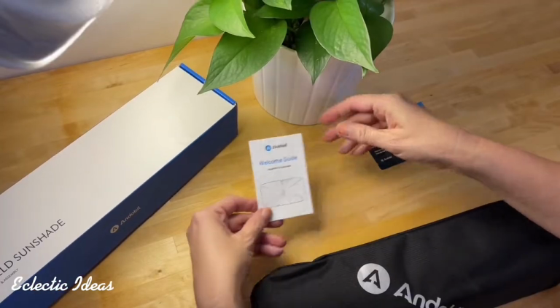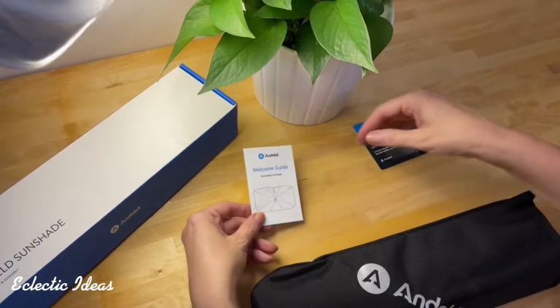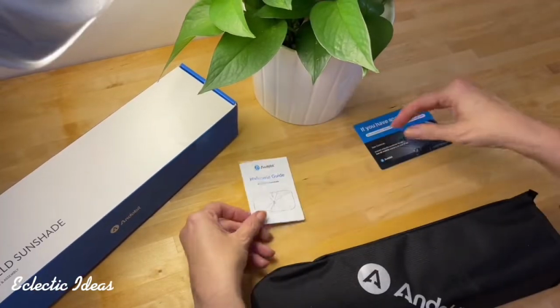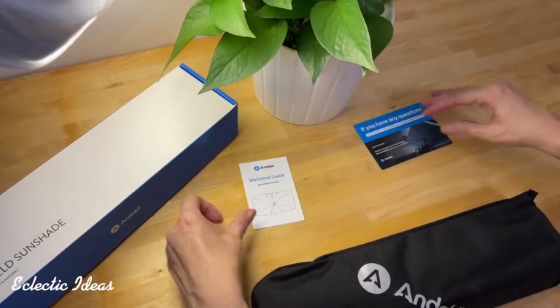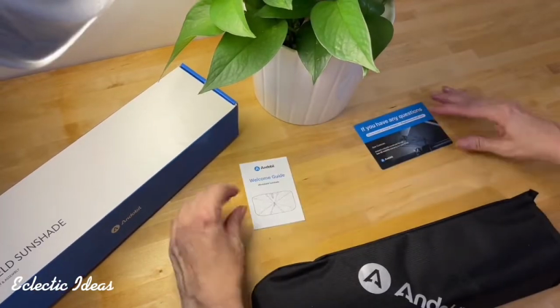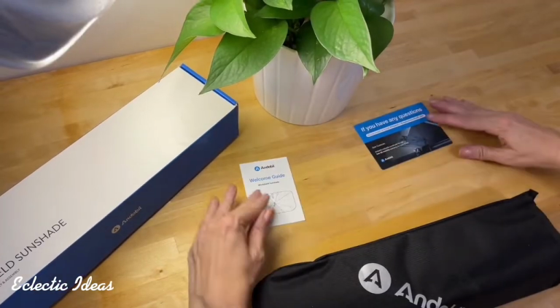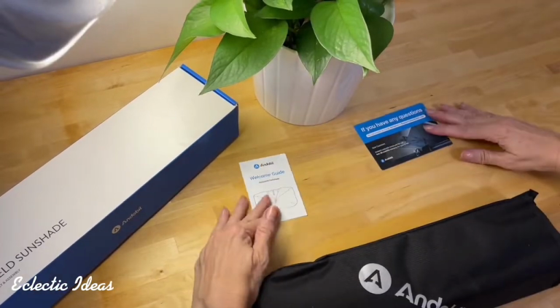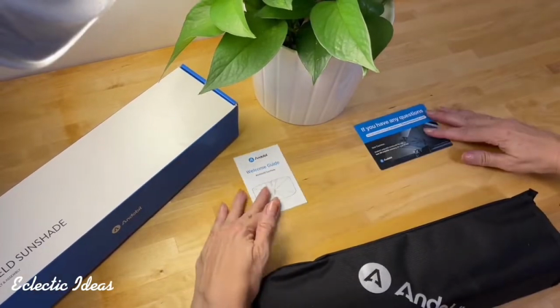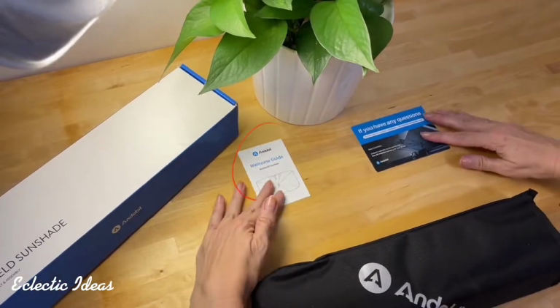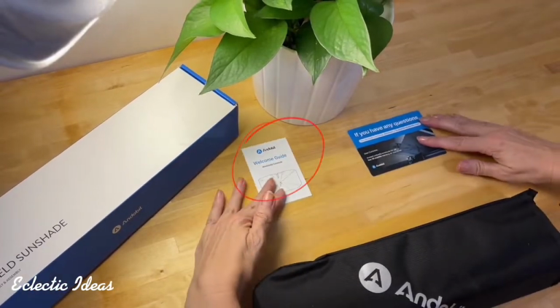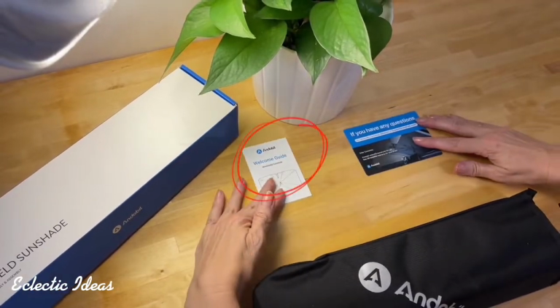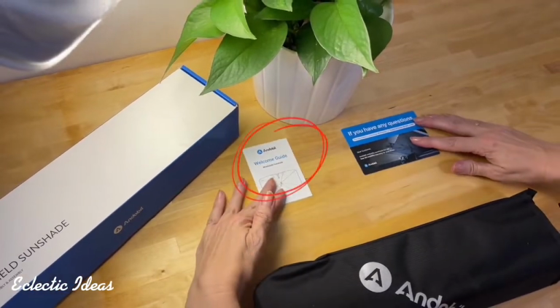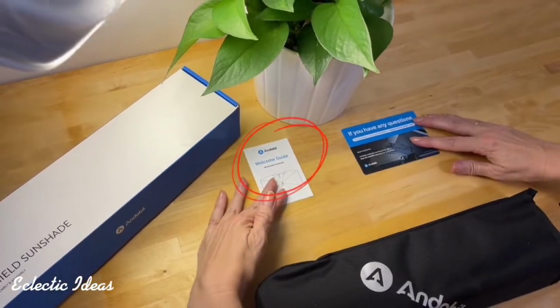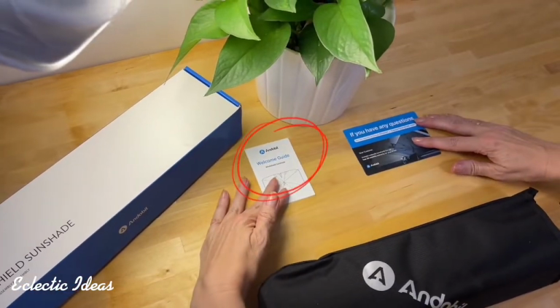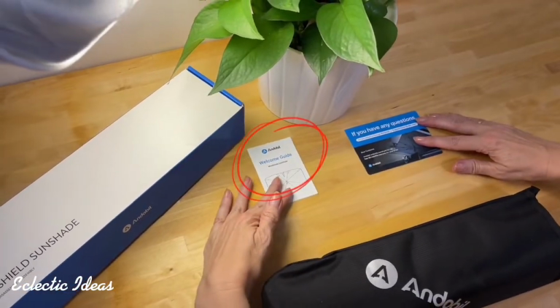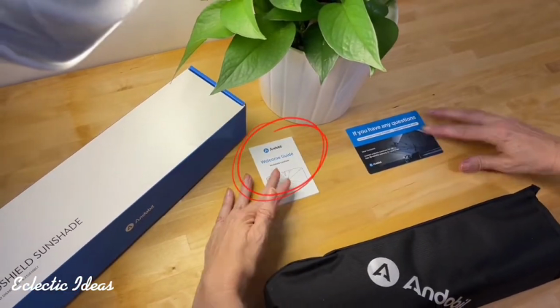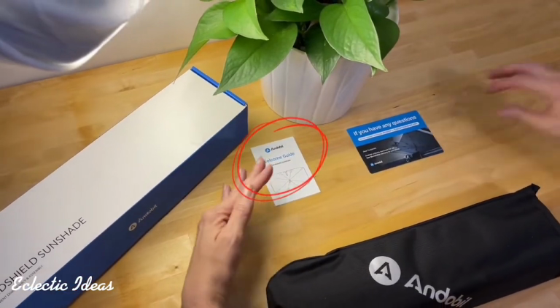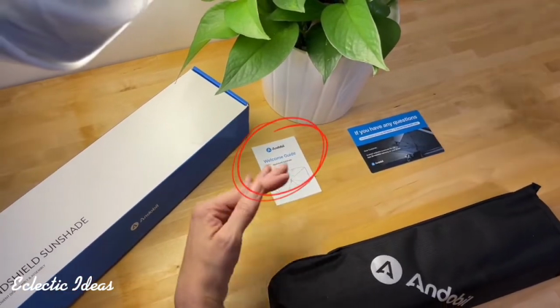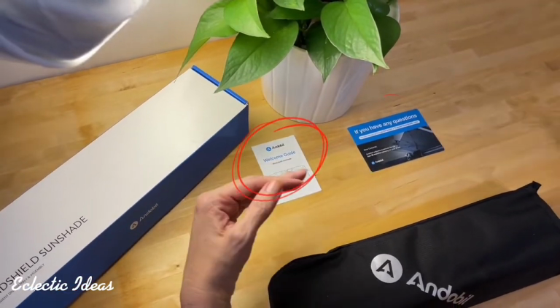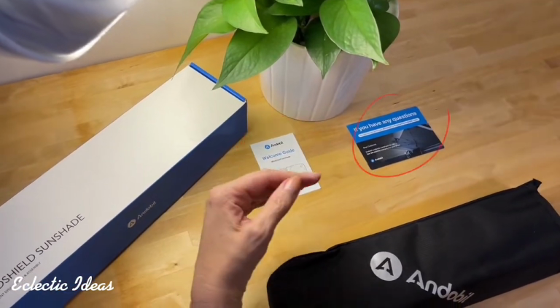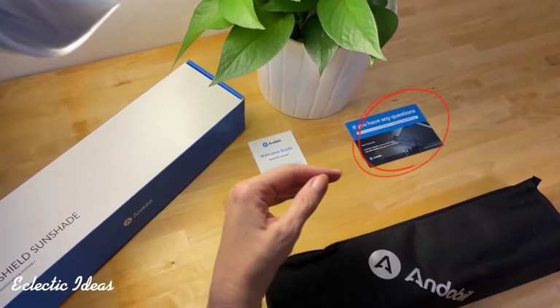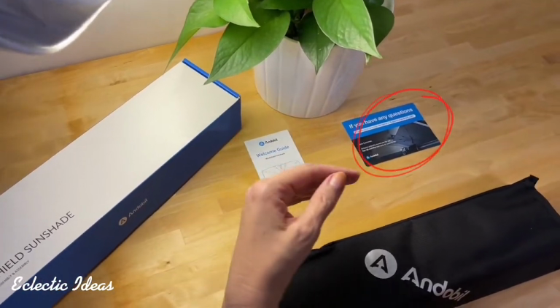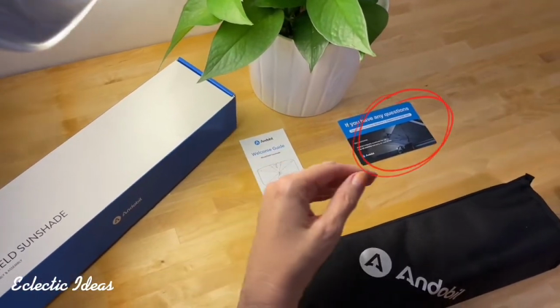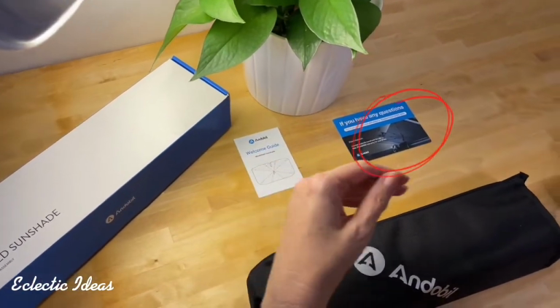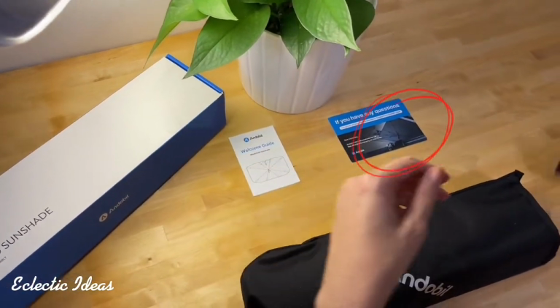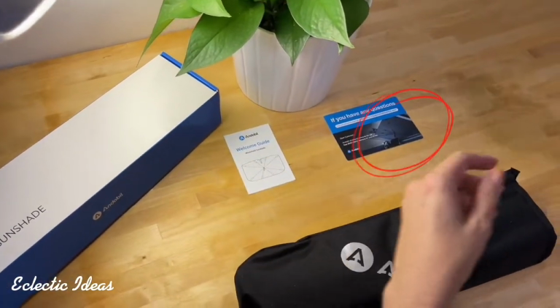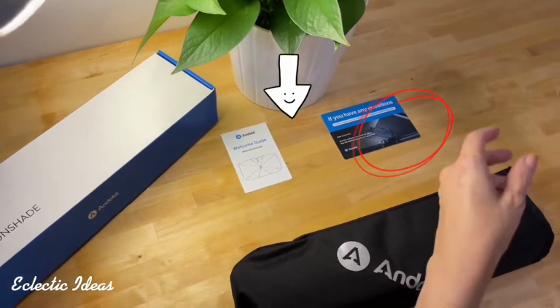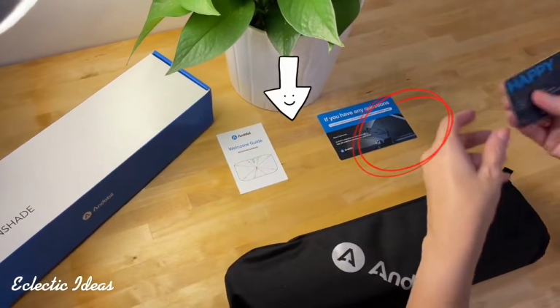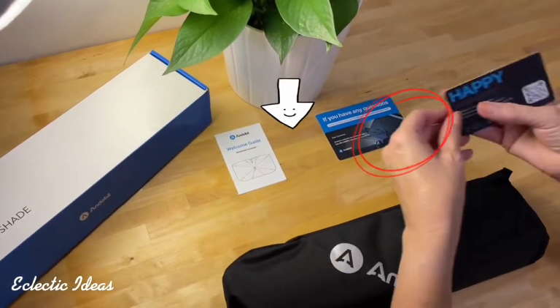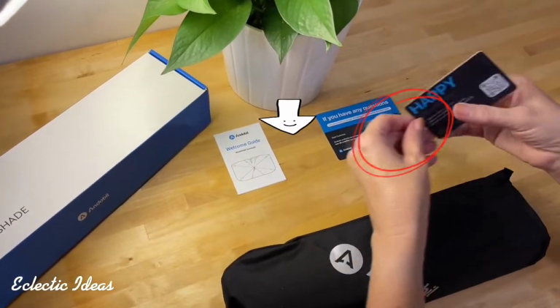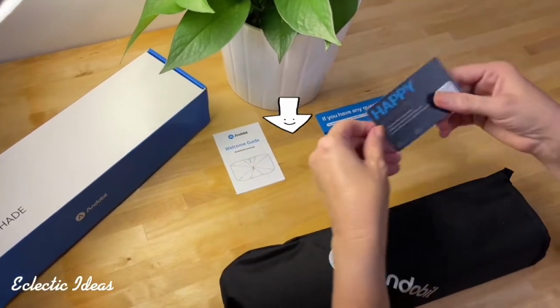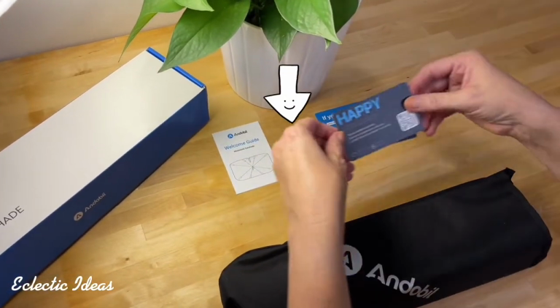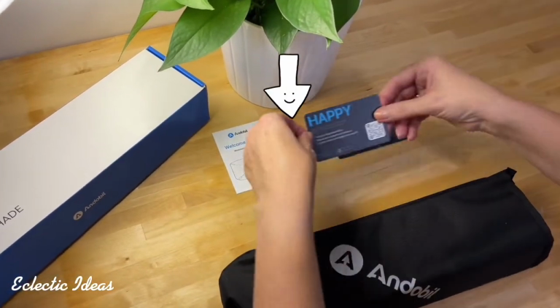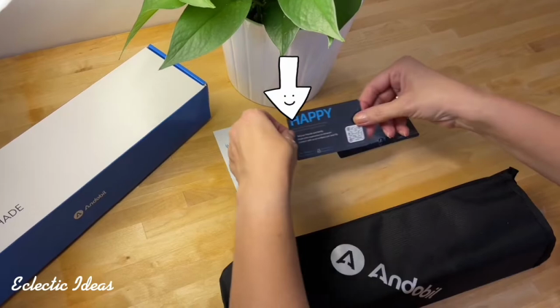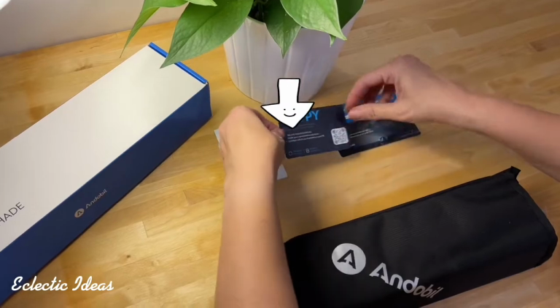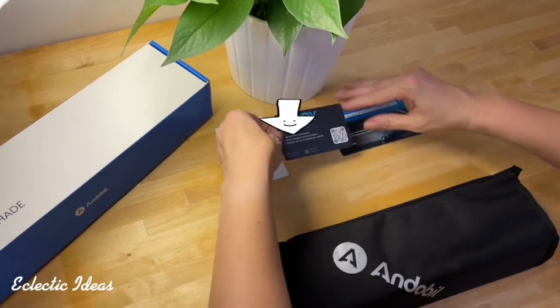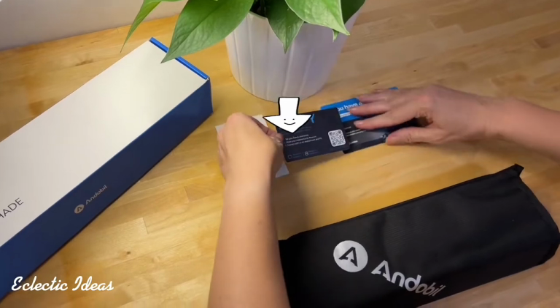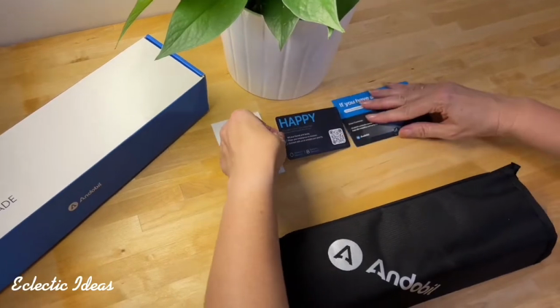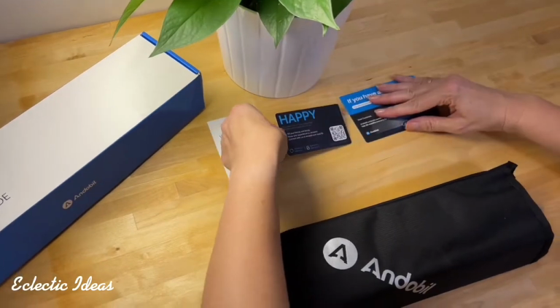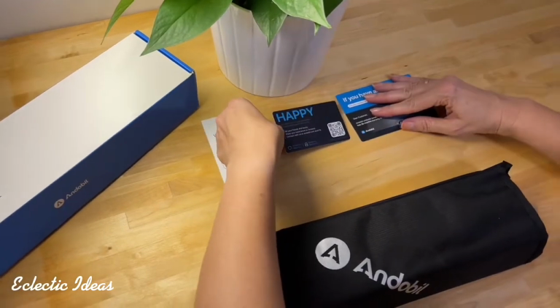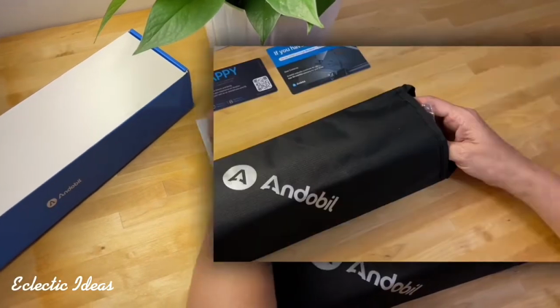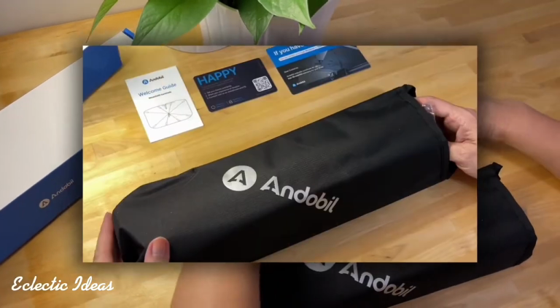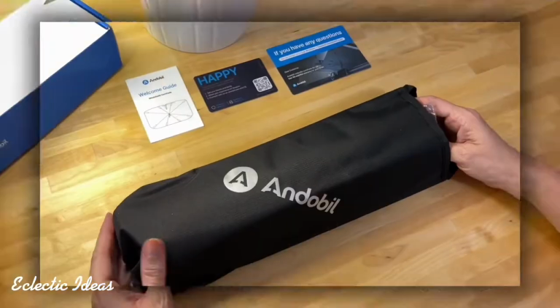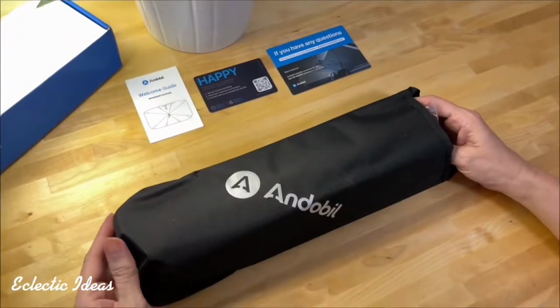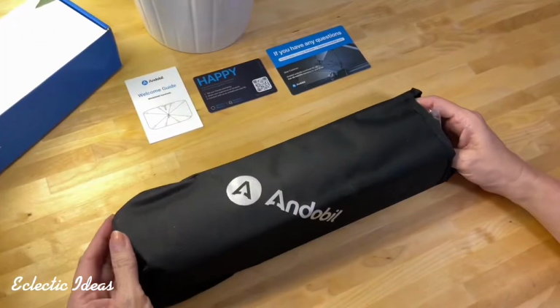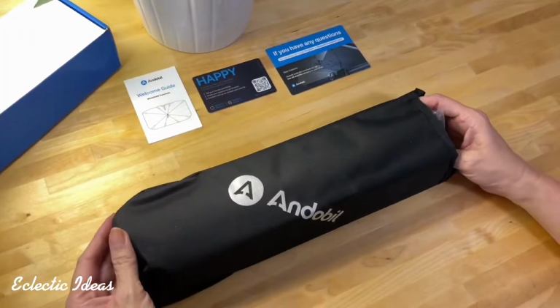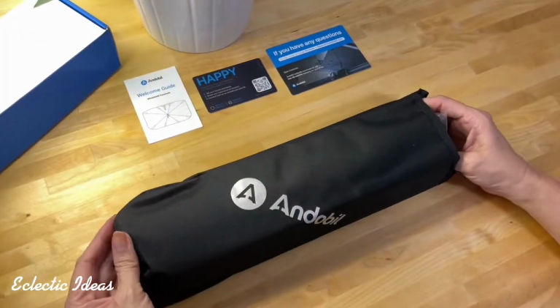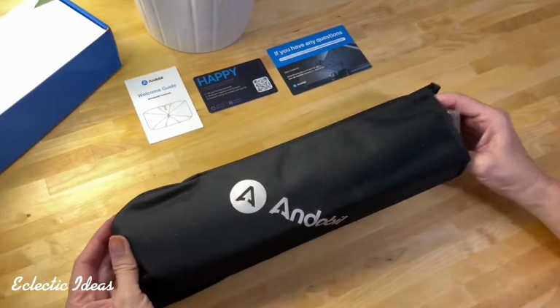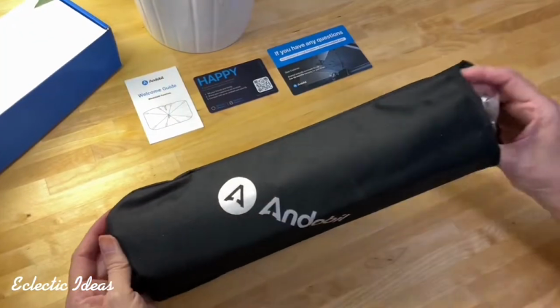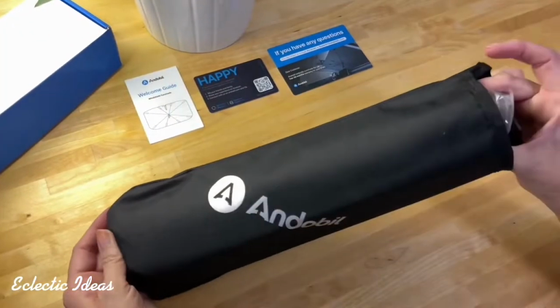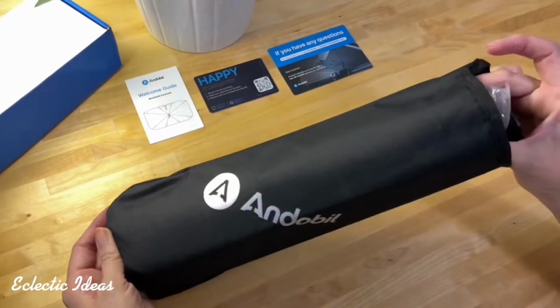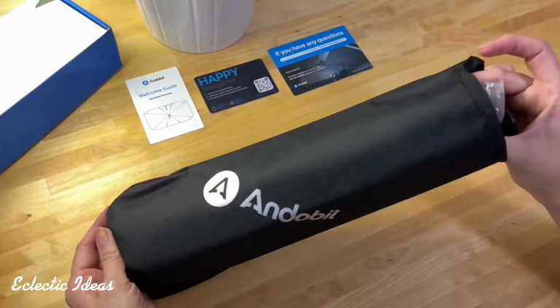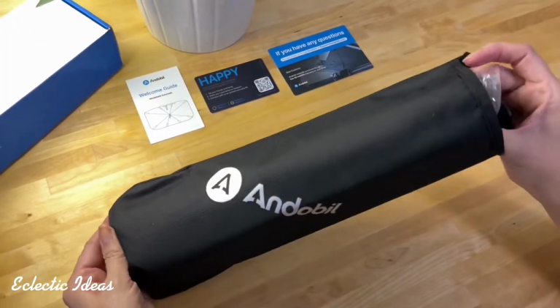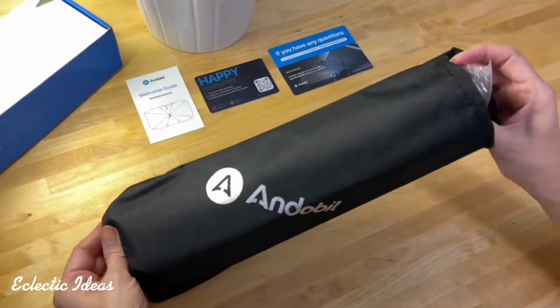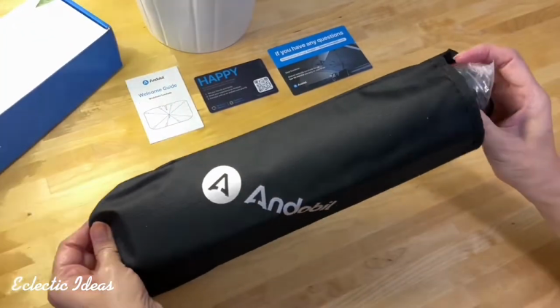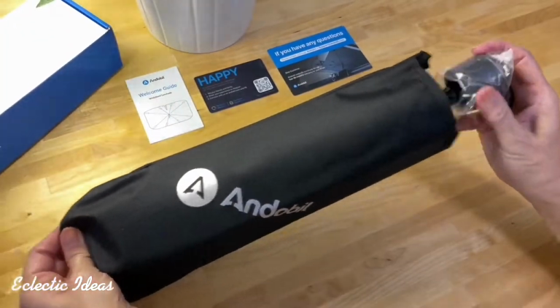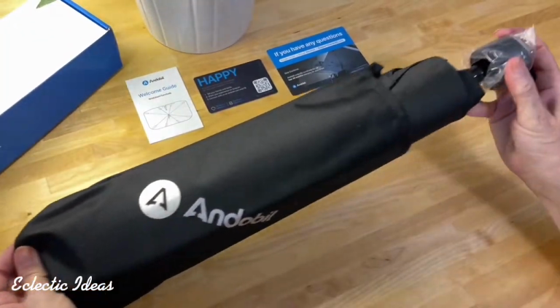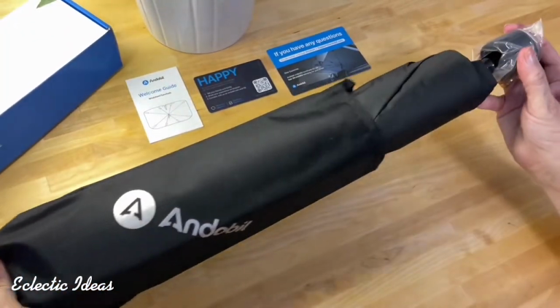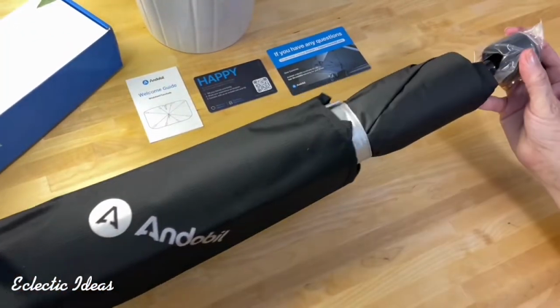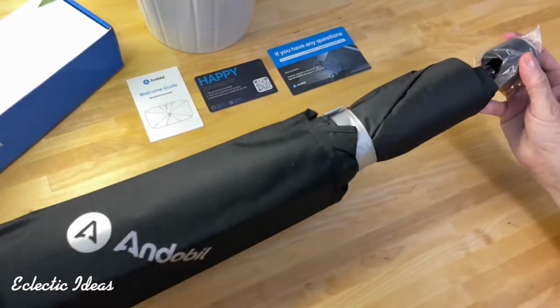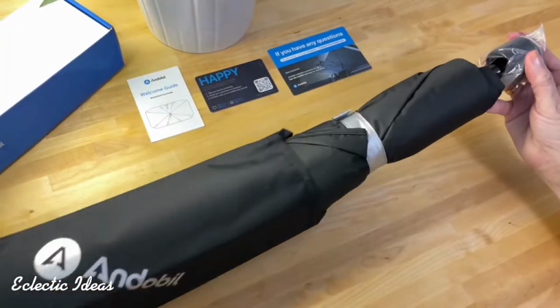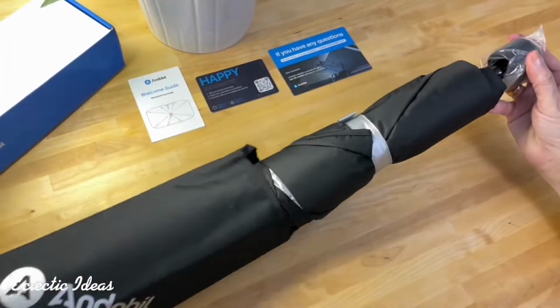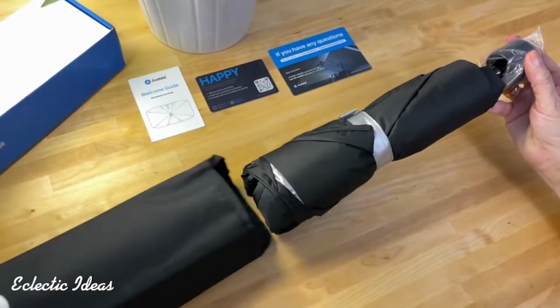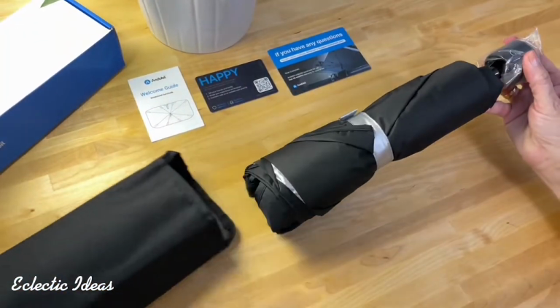Here's your user guide, there's a customer service card, and we have the happy-not-happy card that comes standard with all Andible products.